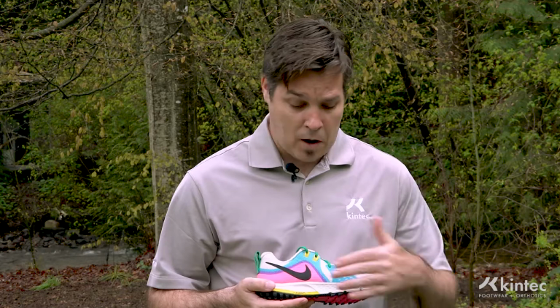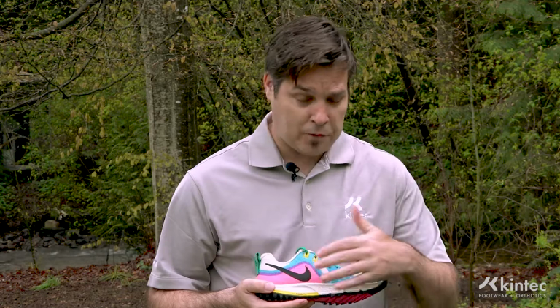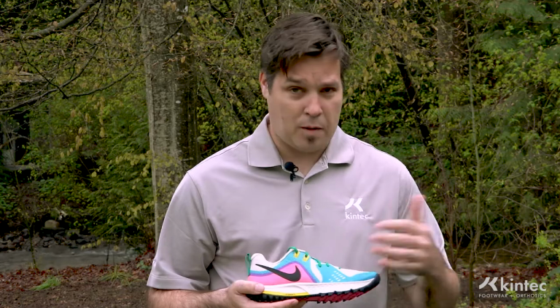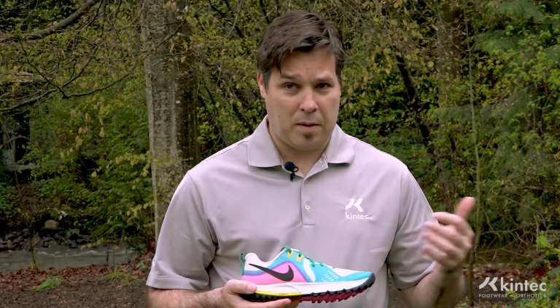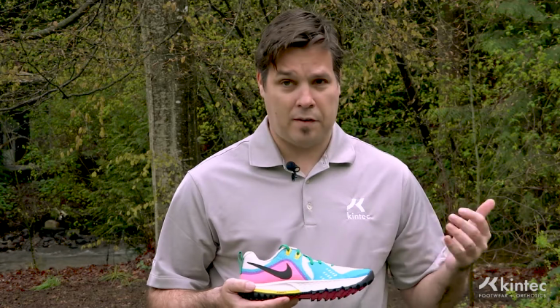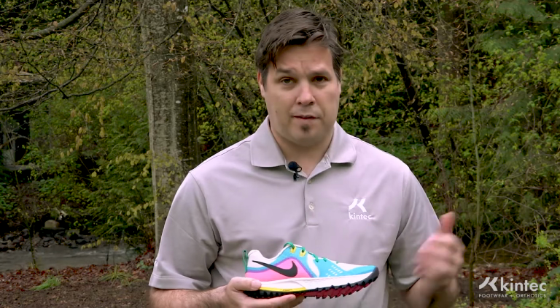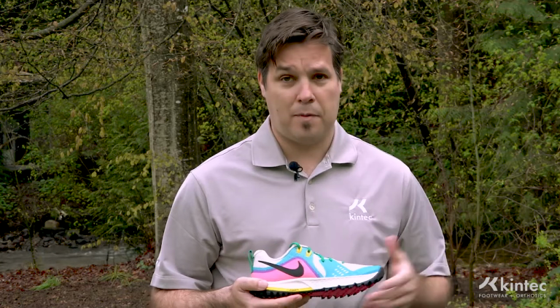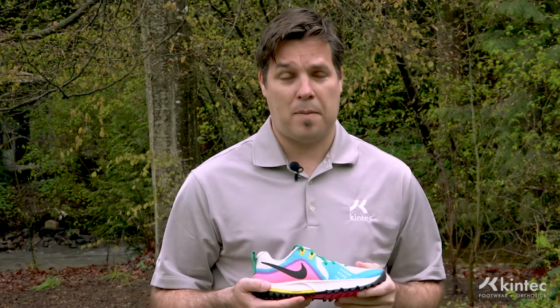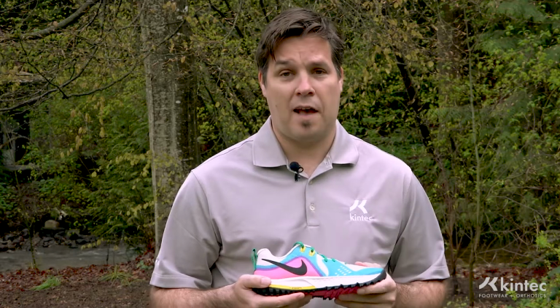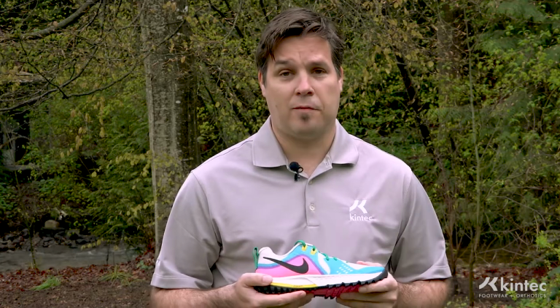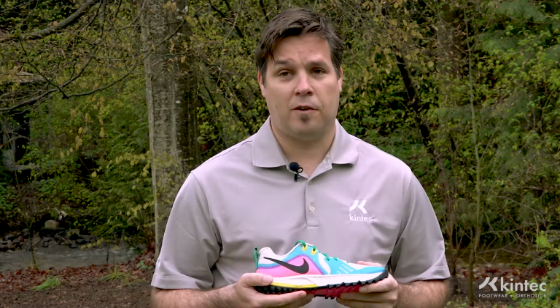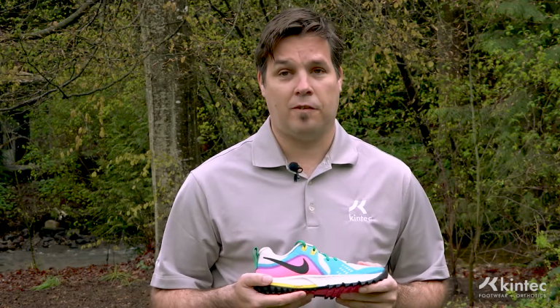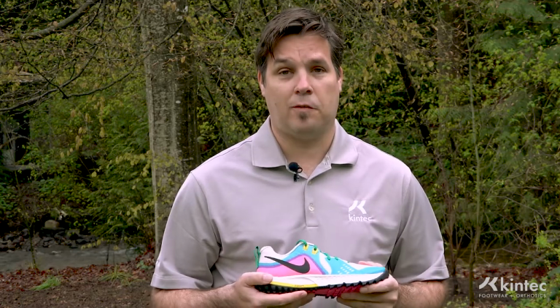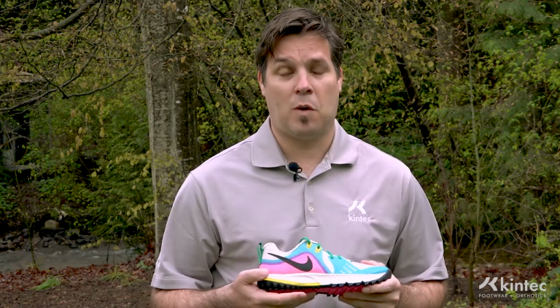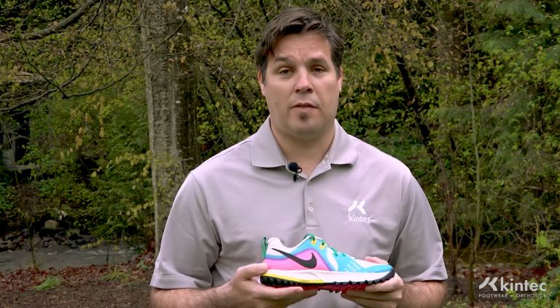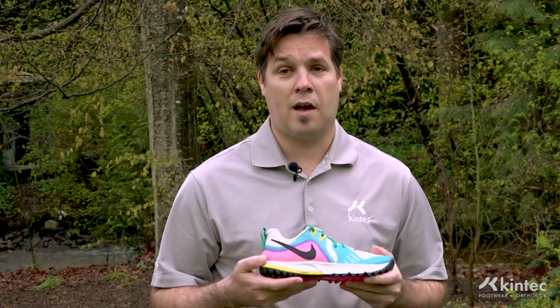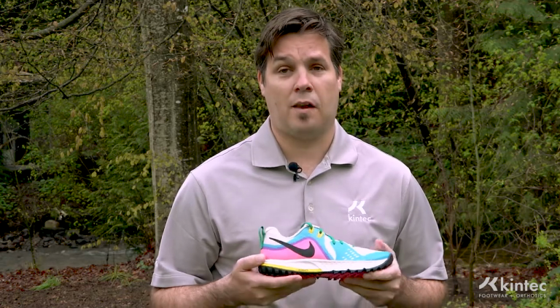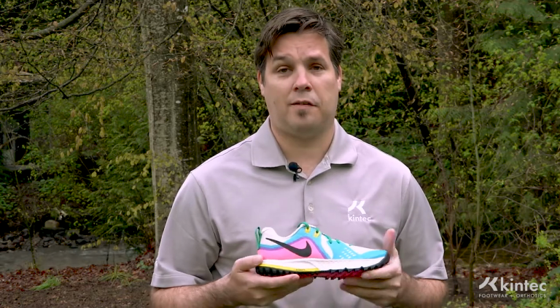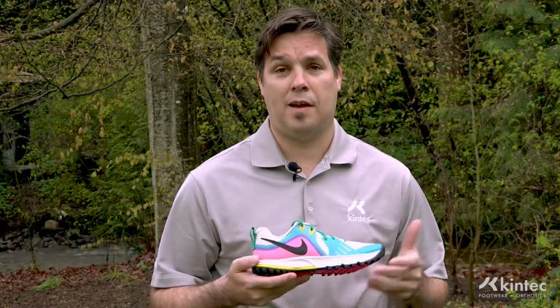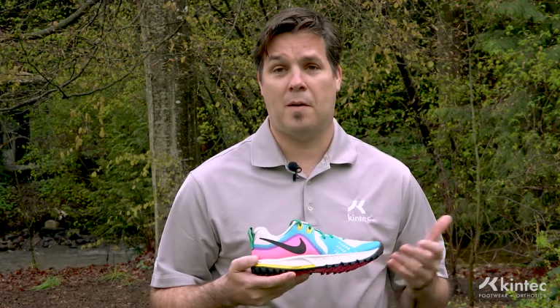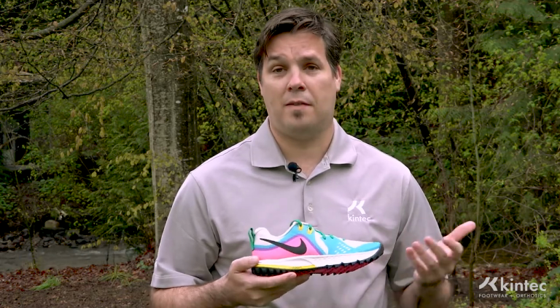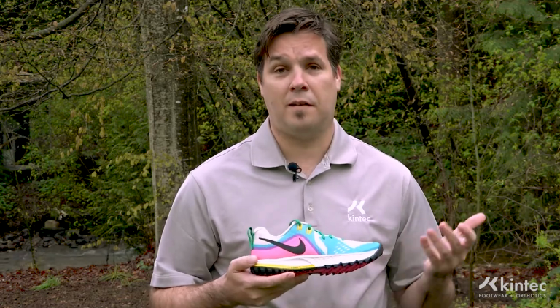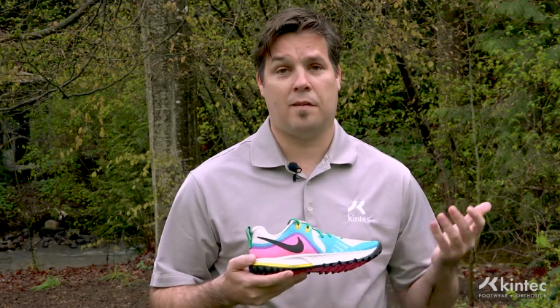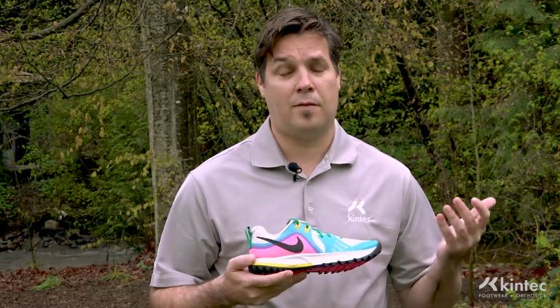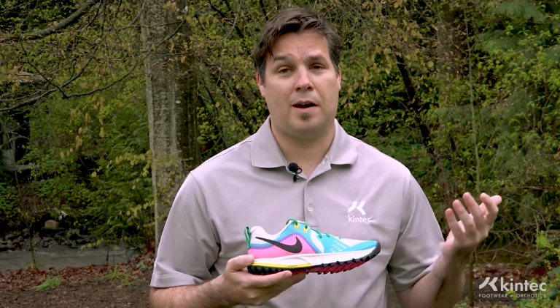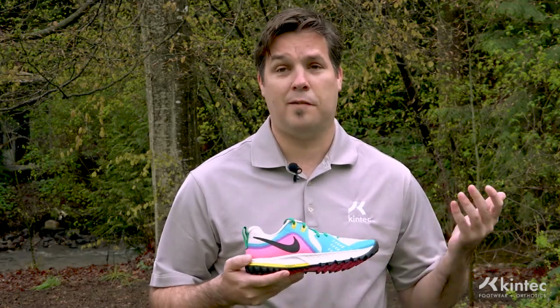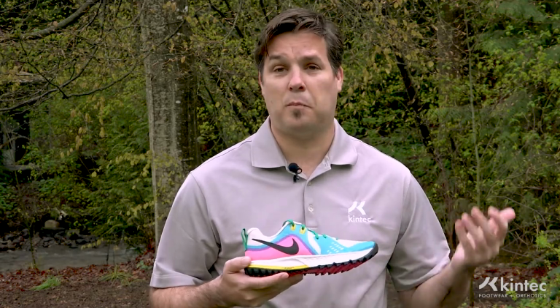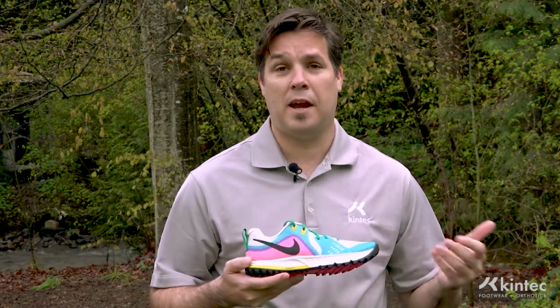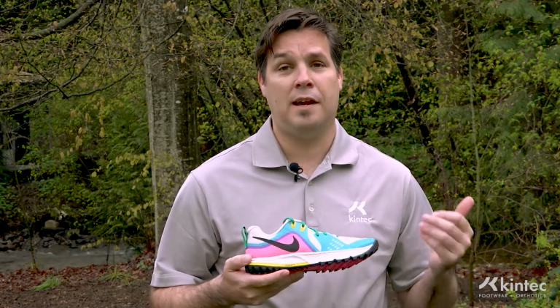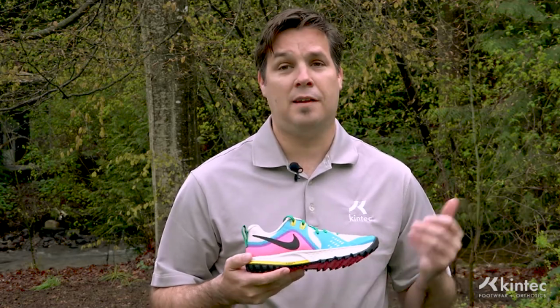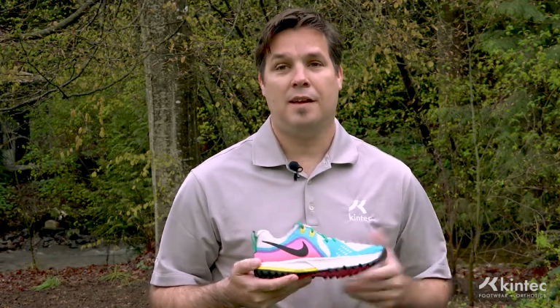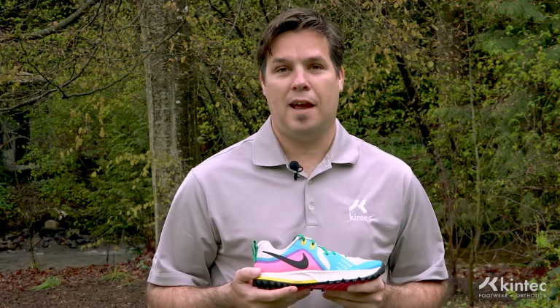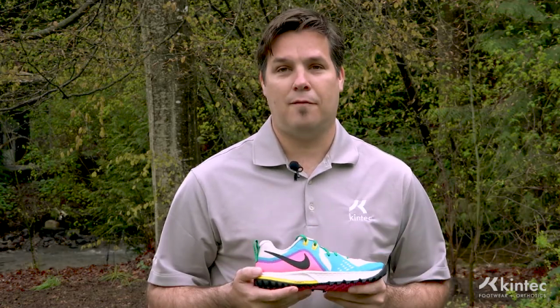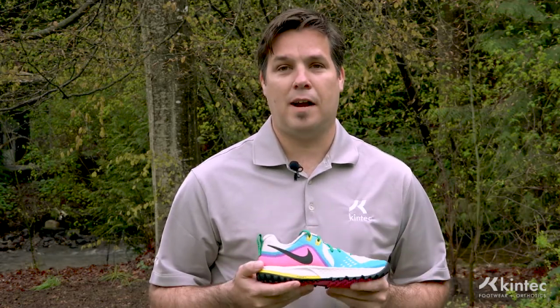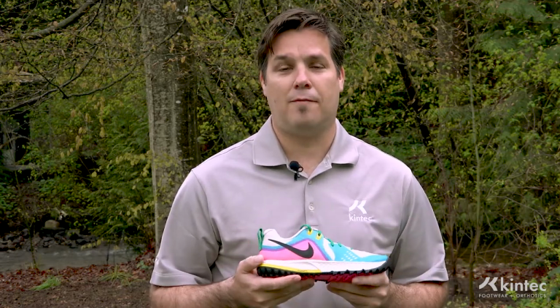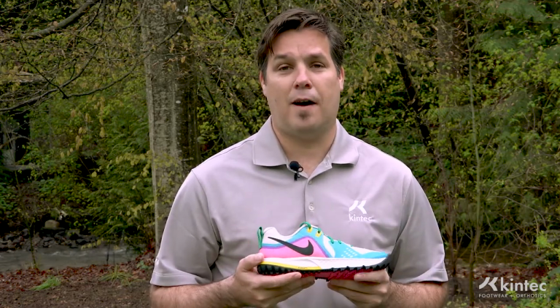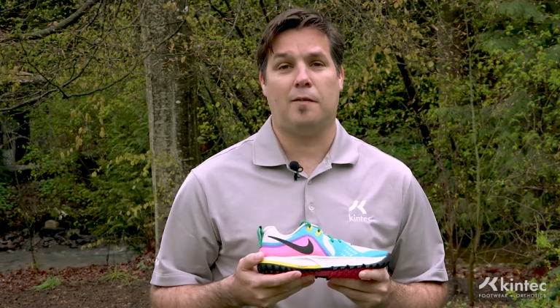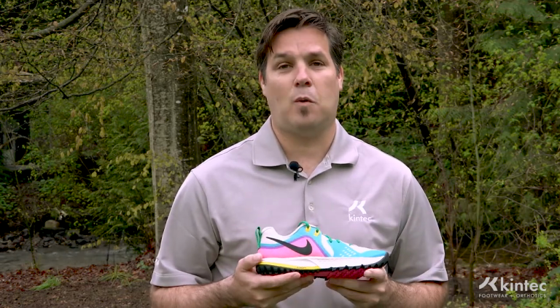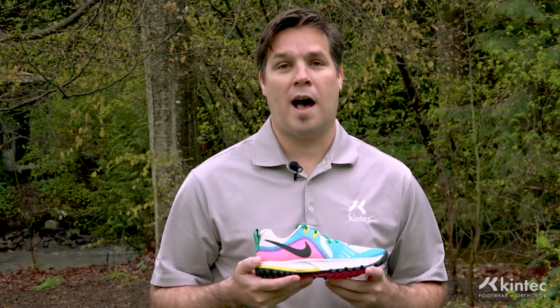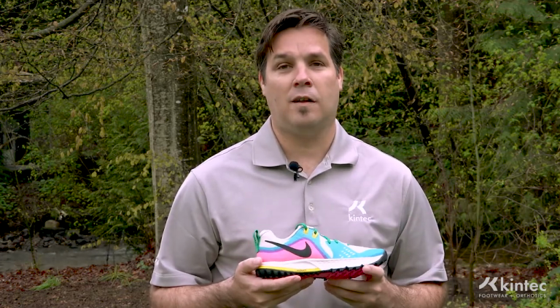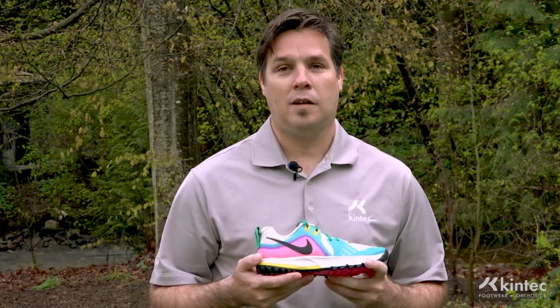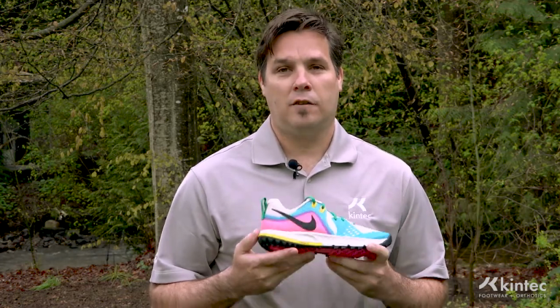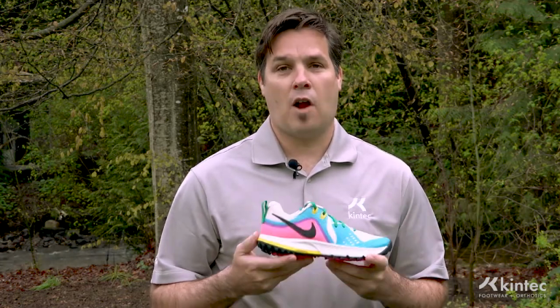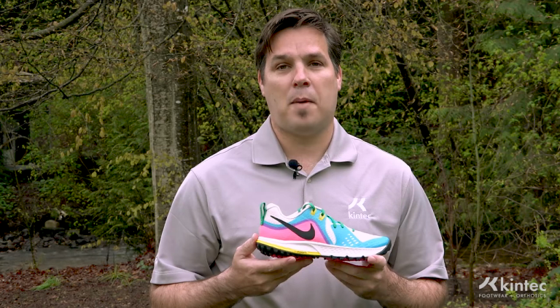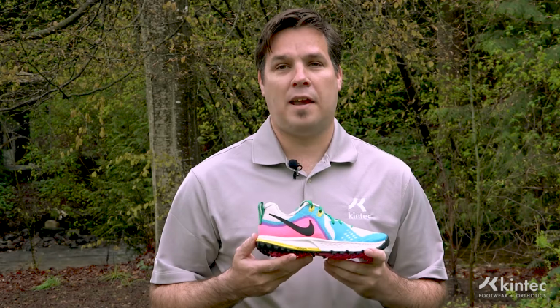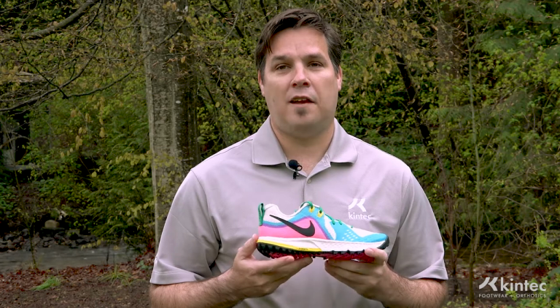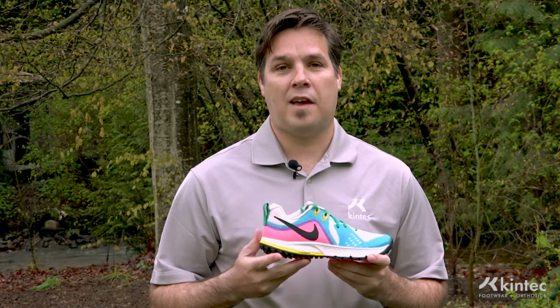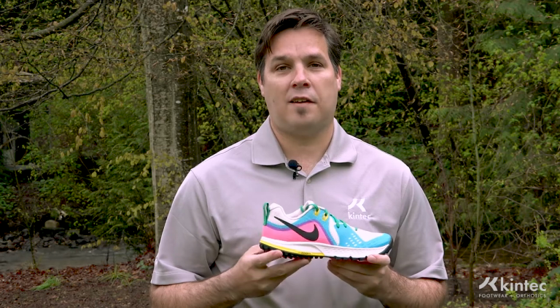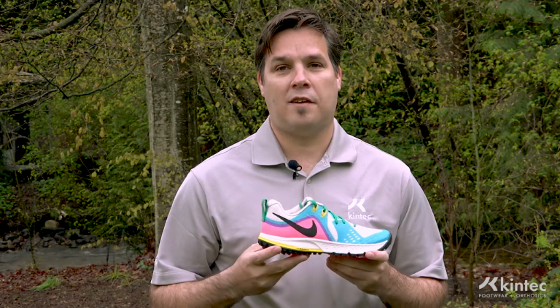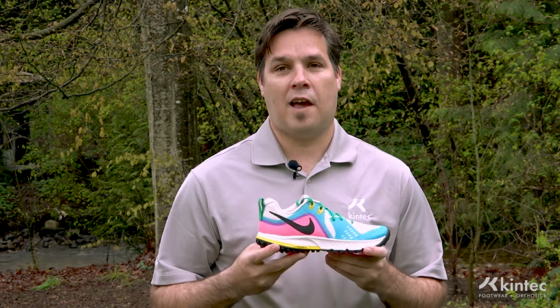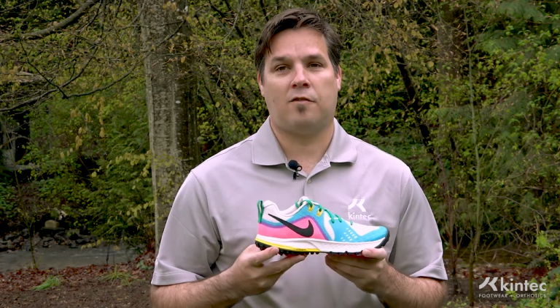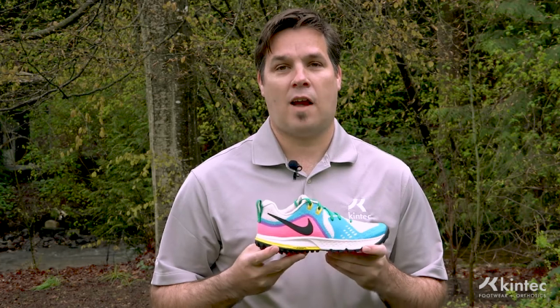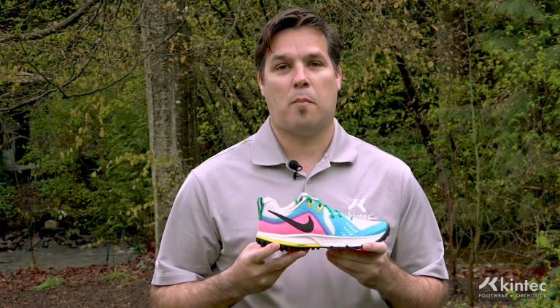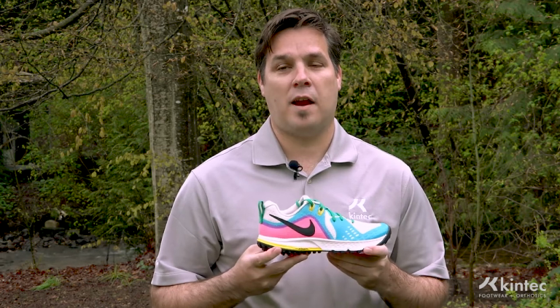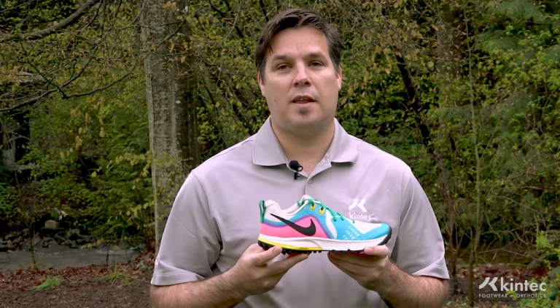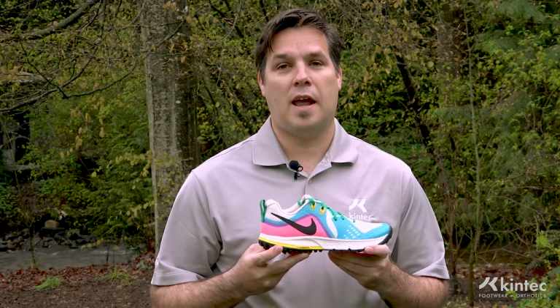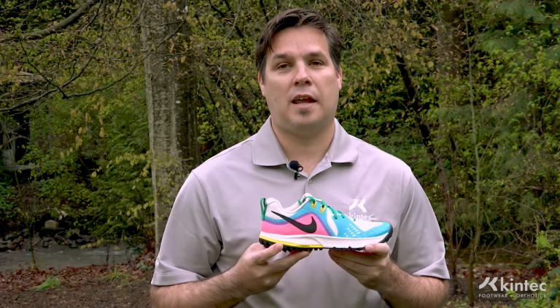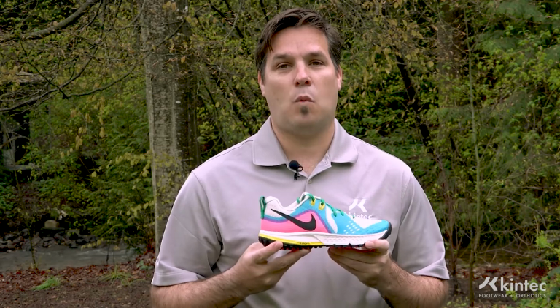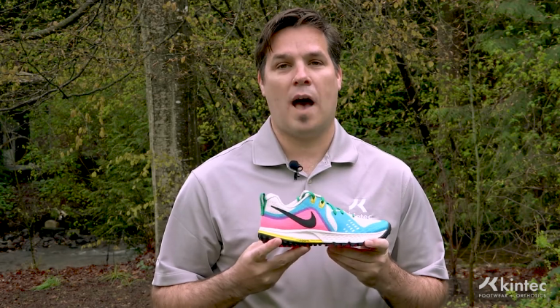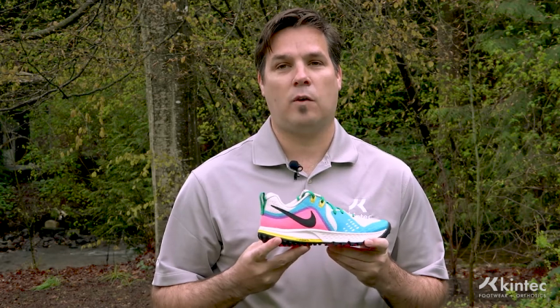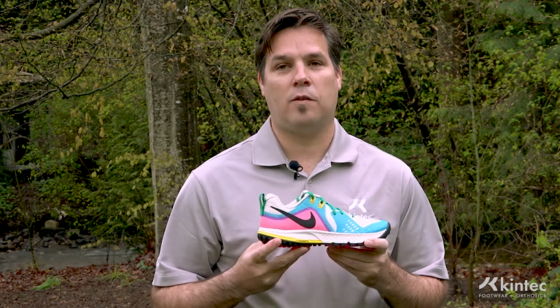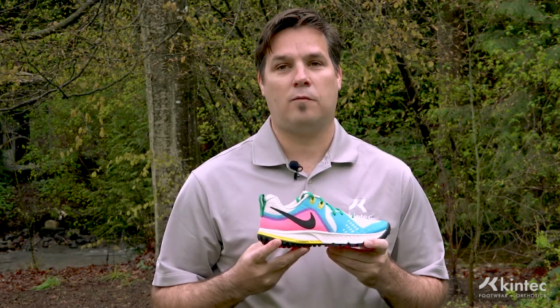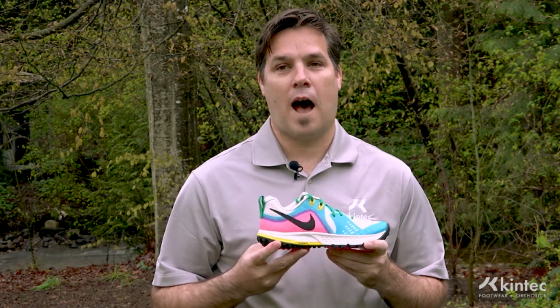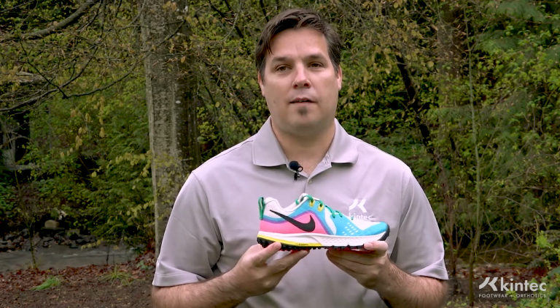And also compared to some of the past versions, the color scheme on this is very springy and very fun as well. Drop by Kintec to test drive a pair of the Nike Wild Horse 5.